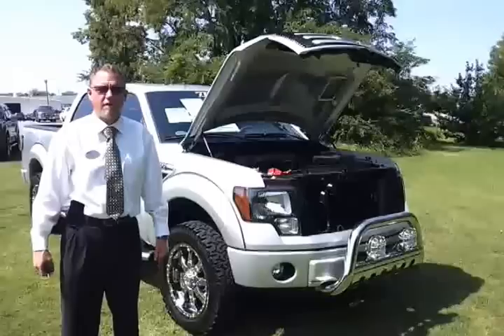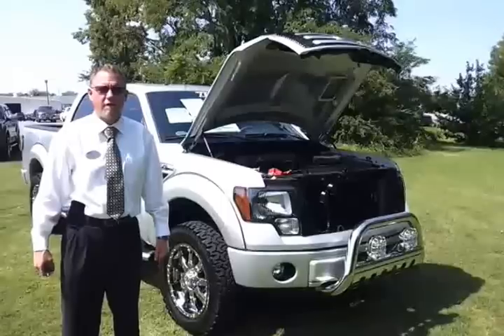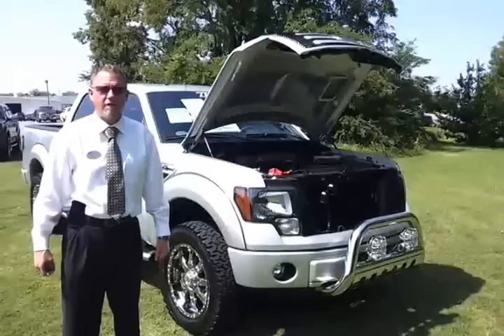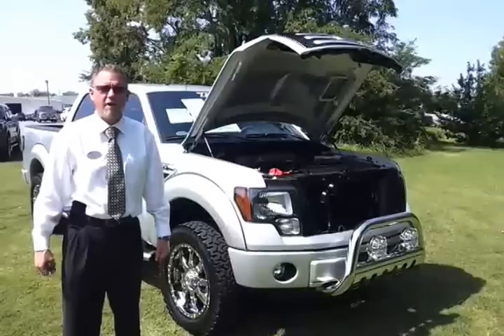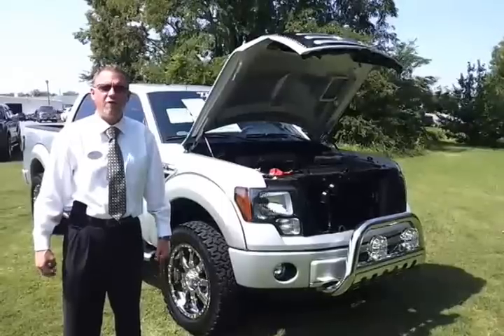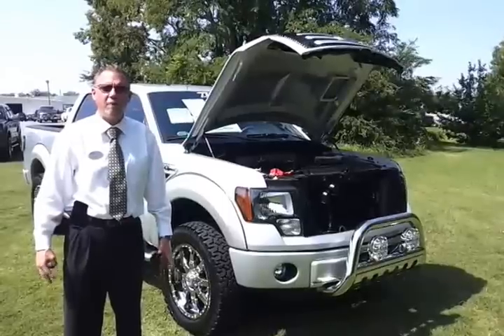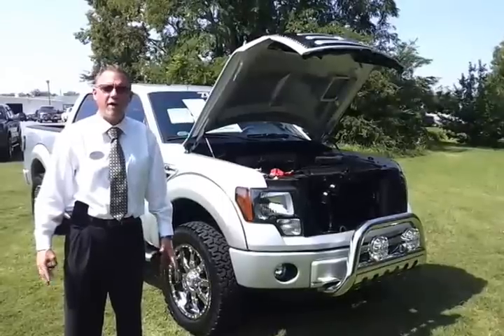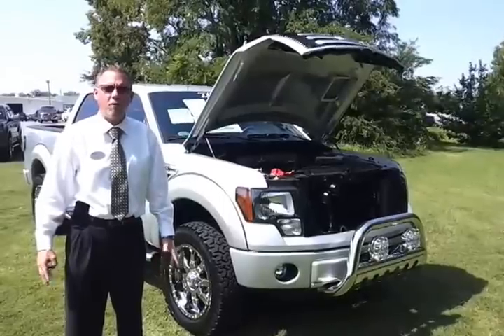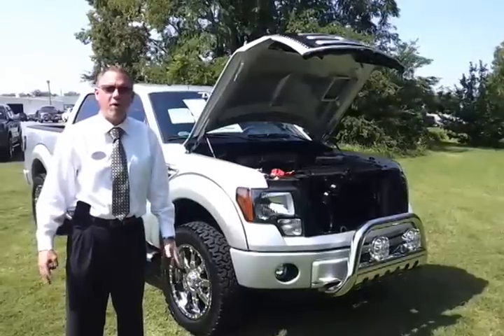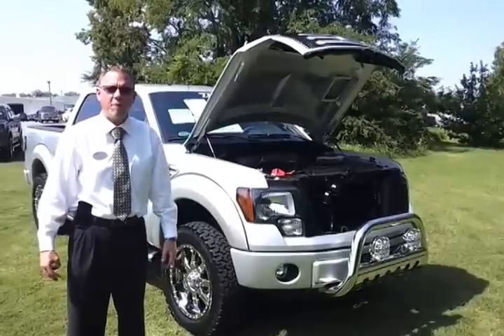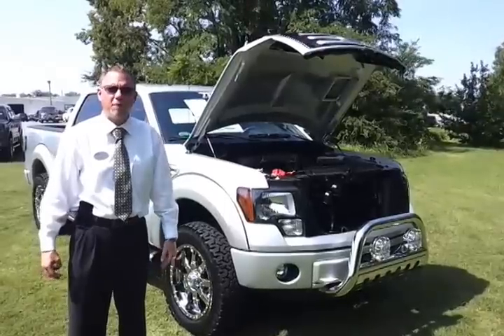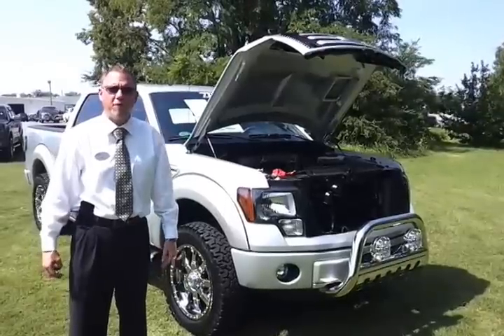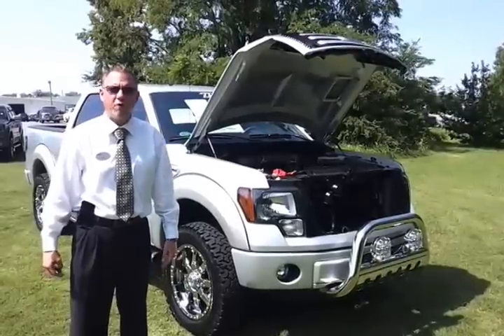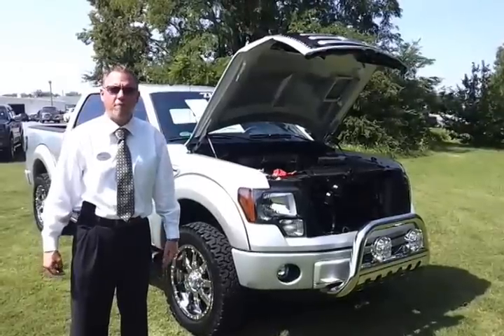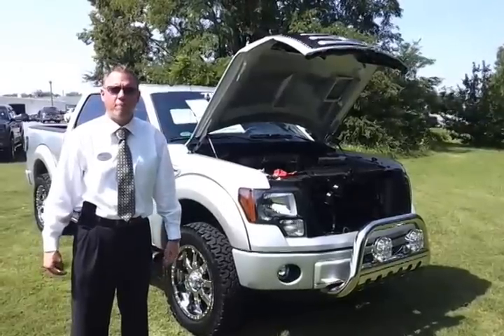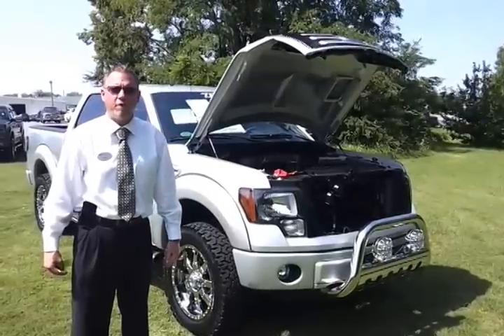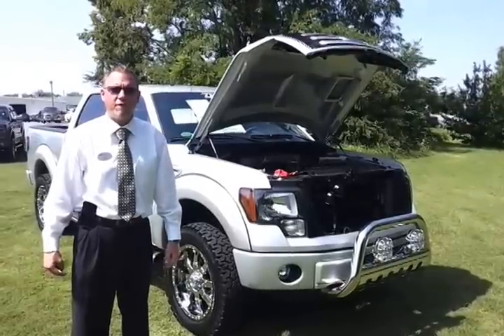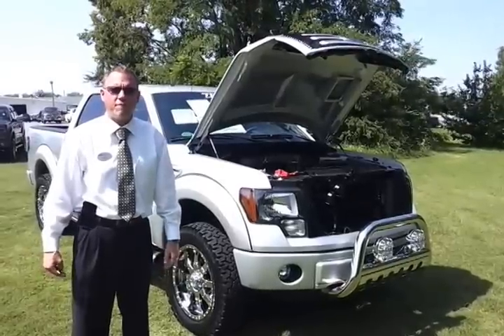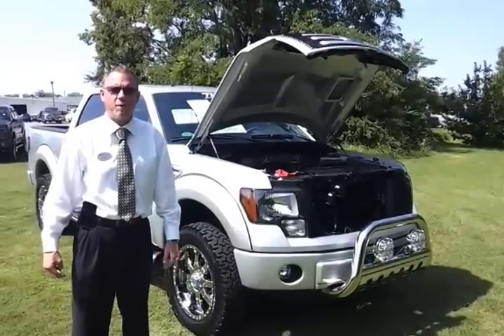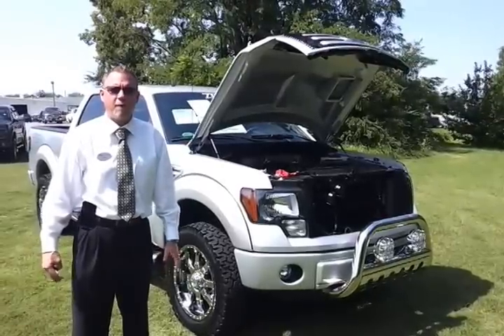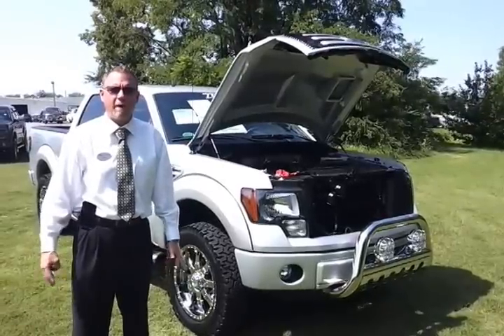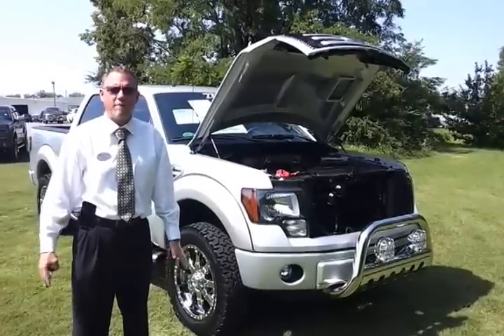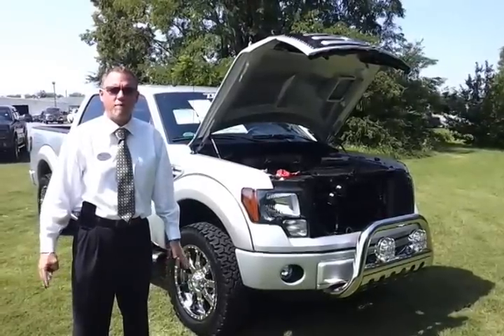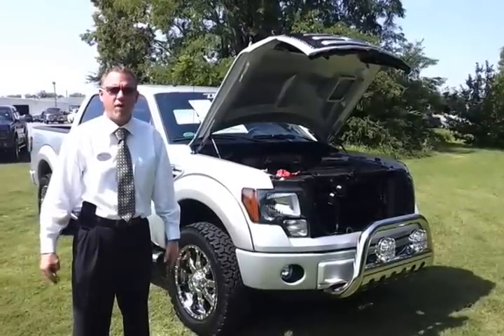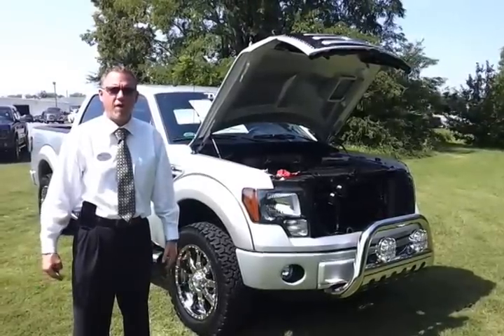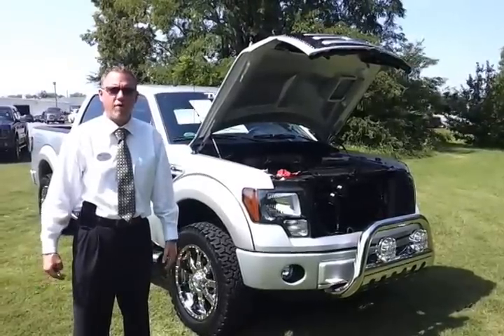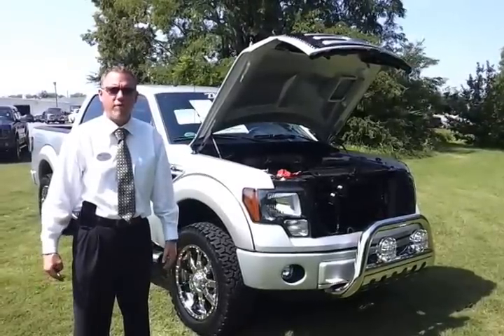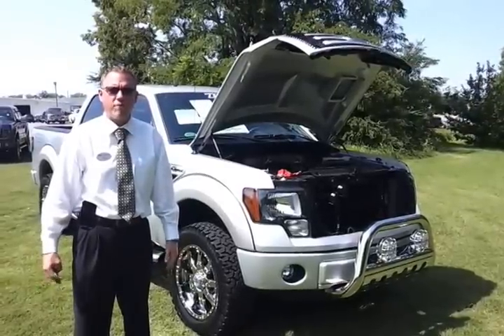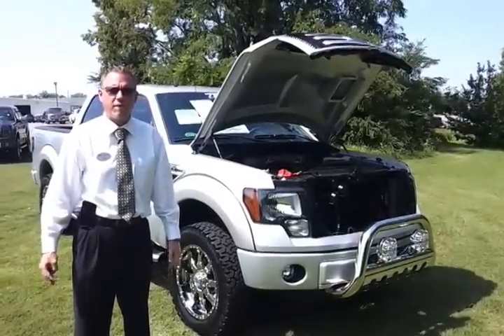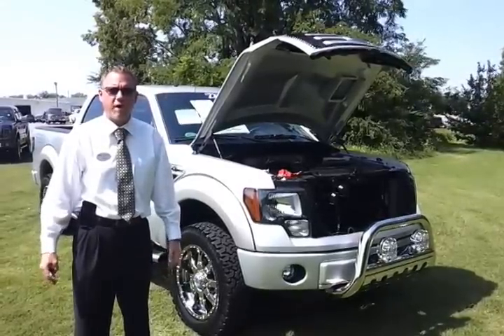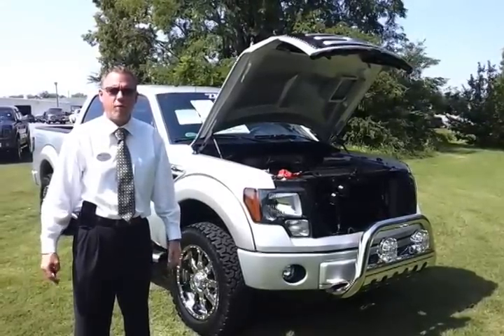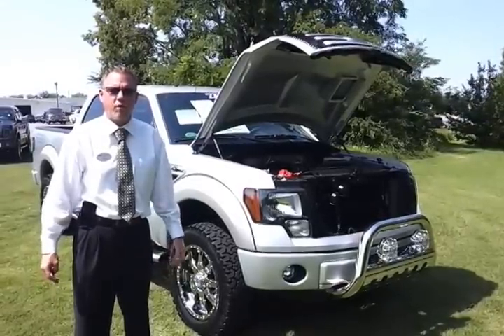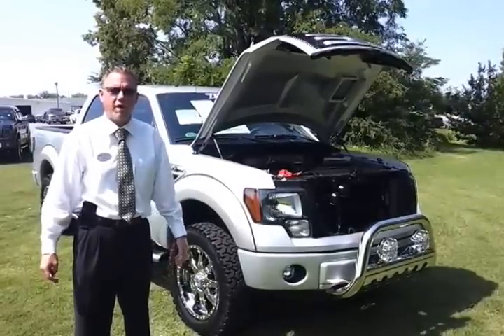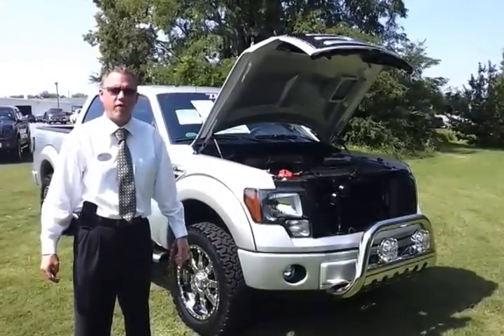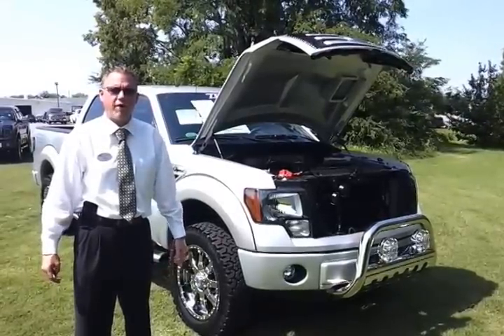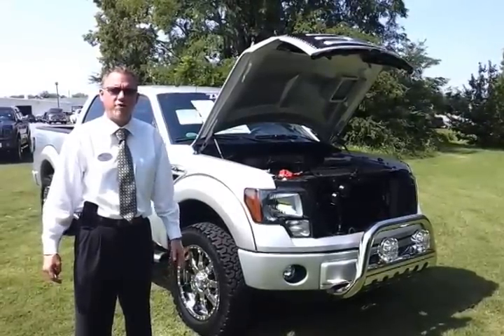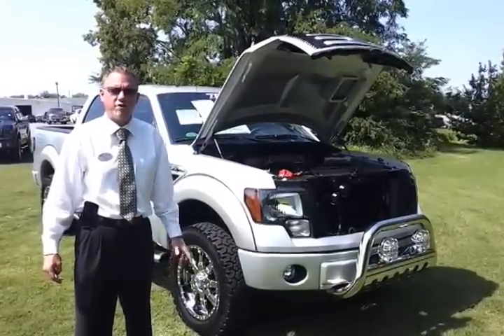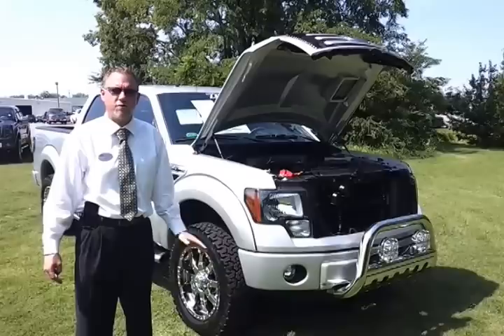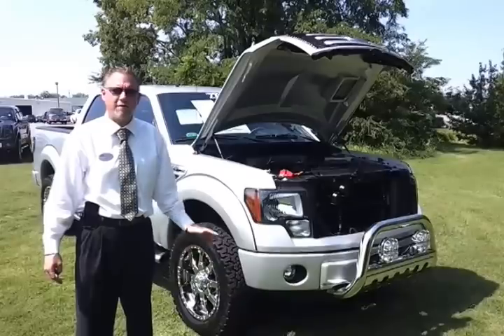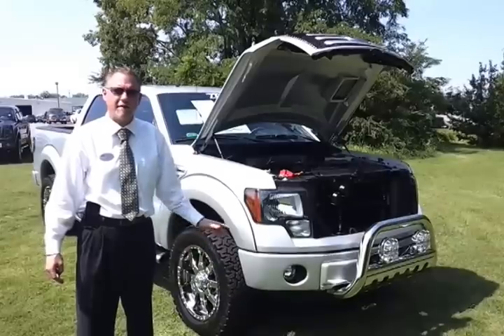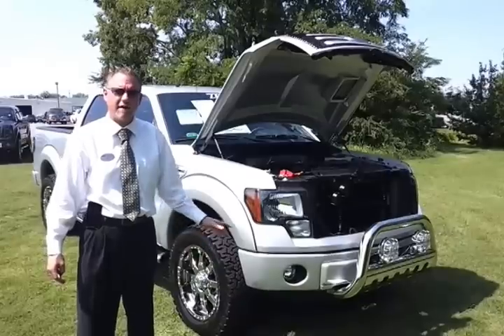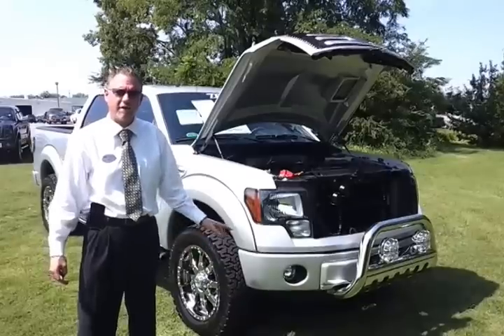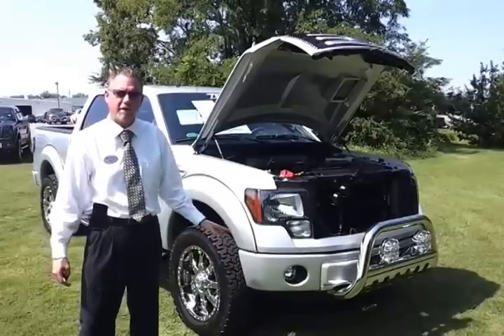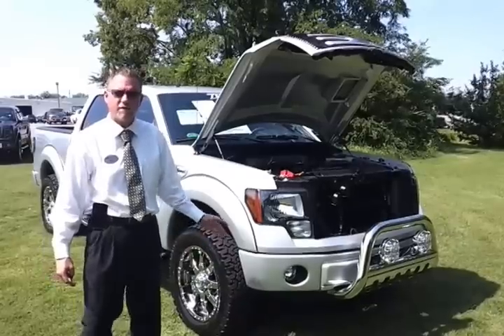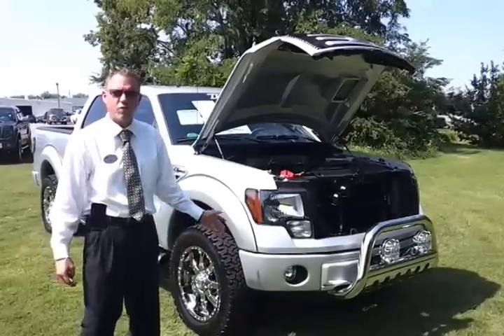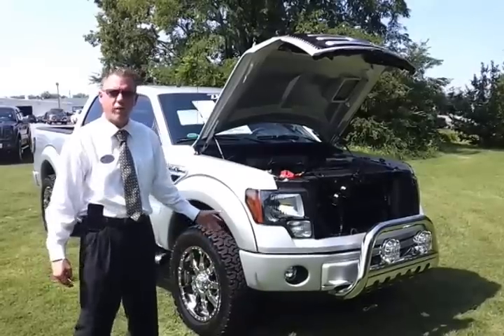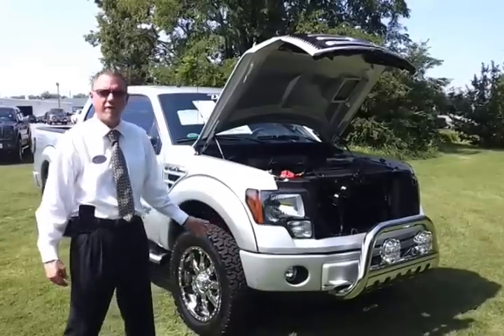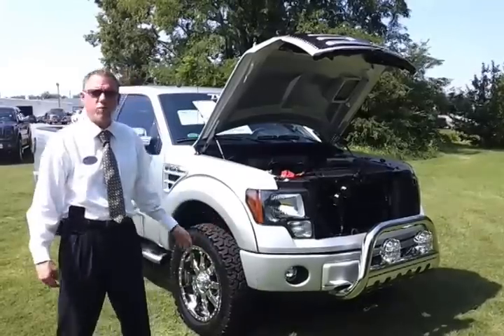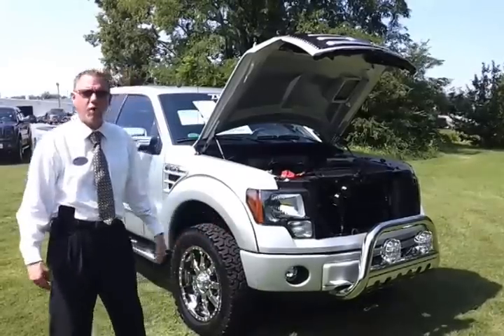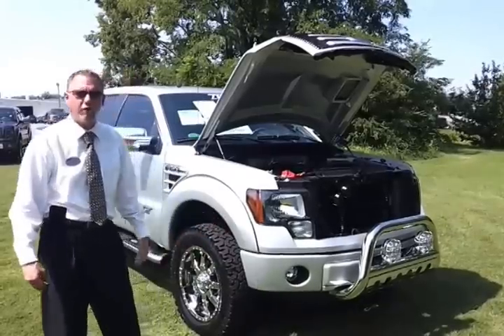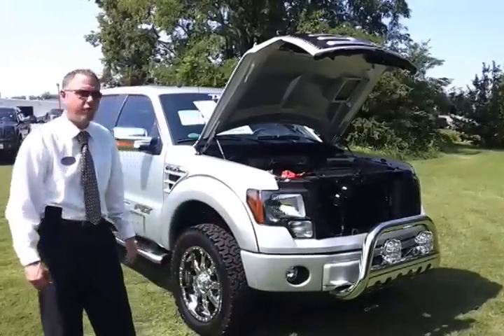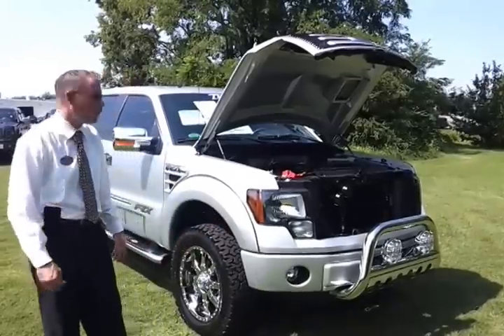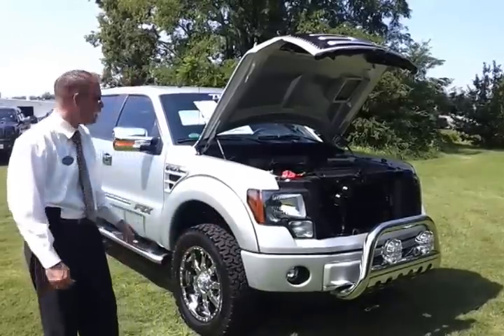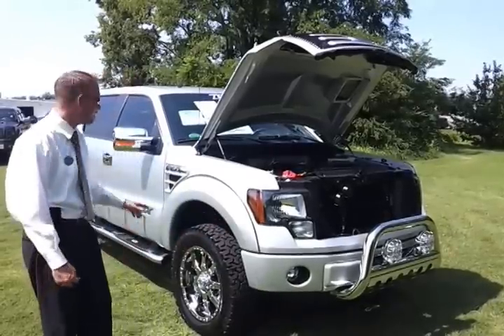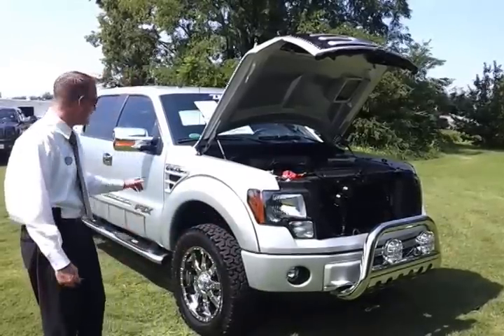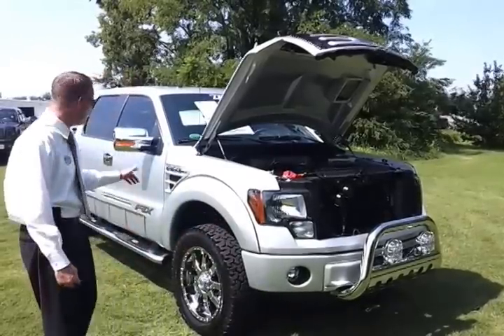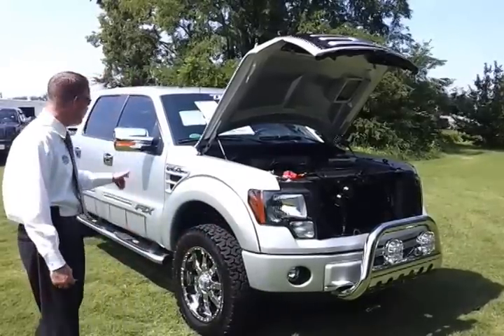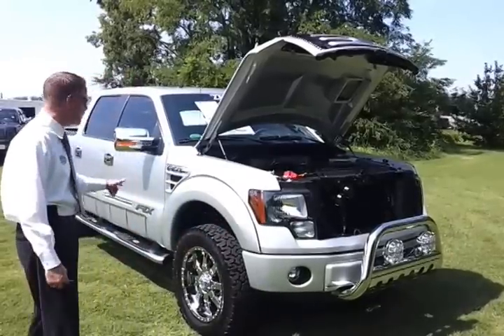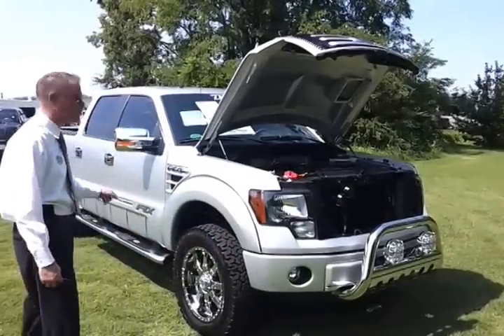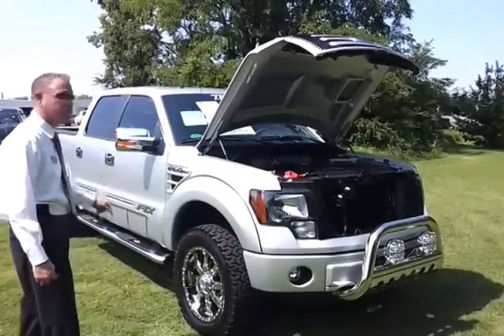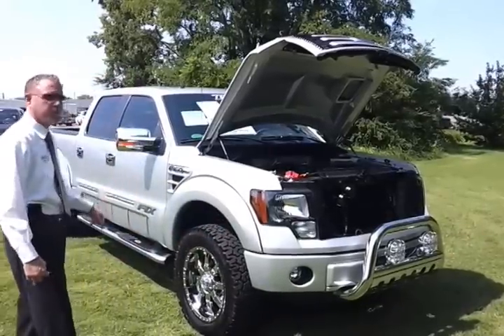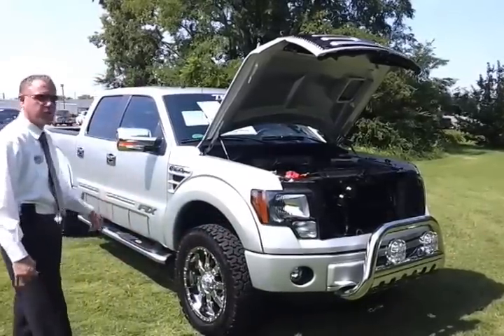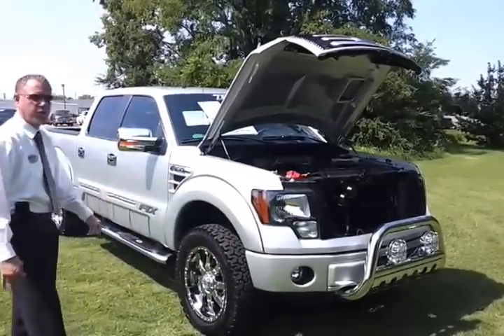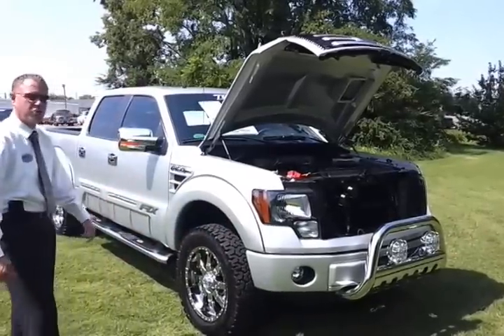Hello everybody, welcome to Ford at Murfreesboro. My name is Brian Grizz with the helper Ryan Graytricks. We're going to take a look at this 2012 Ford F-150 SuperCrew.